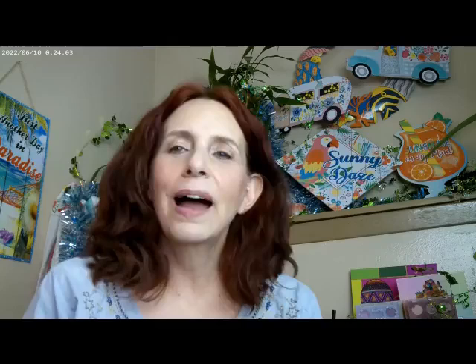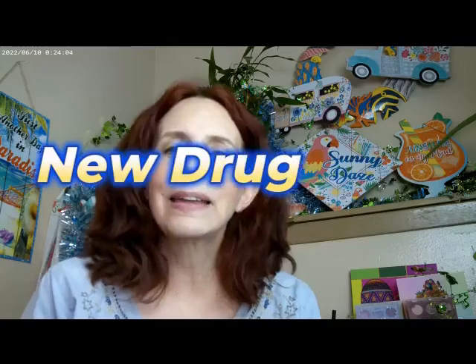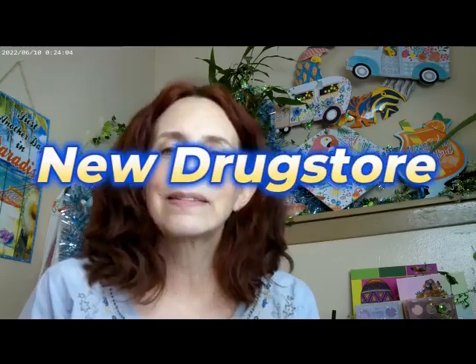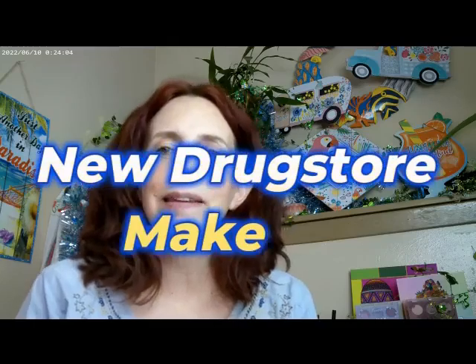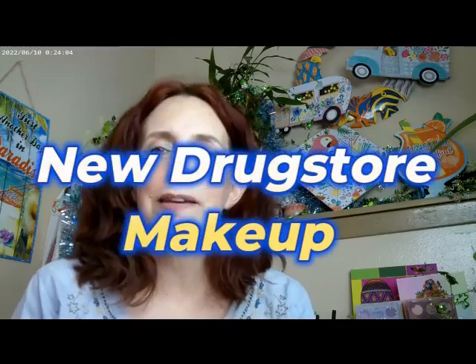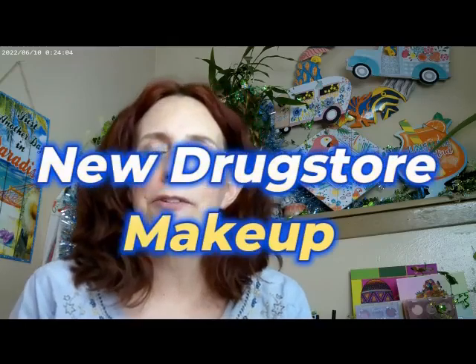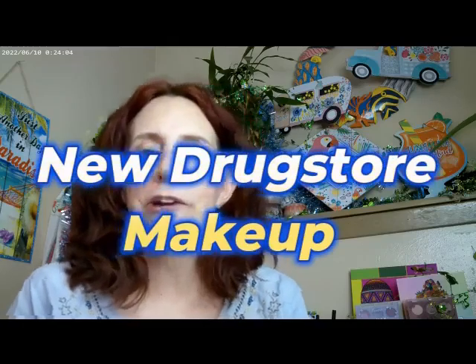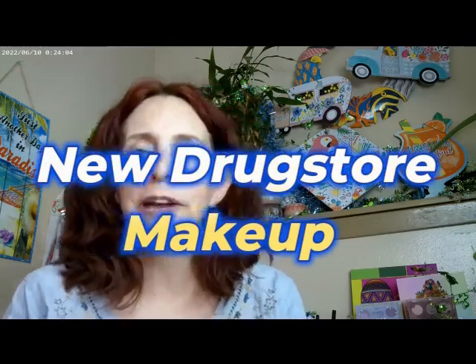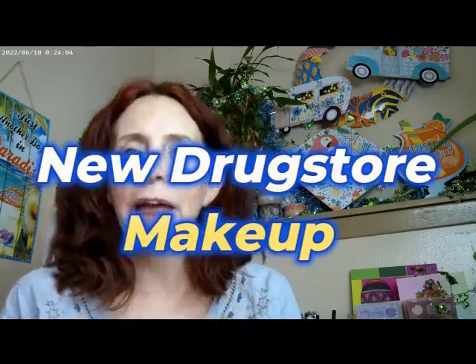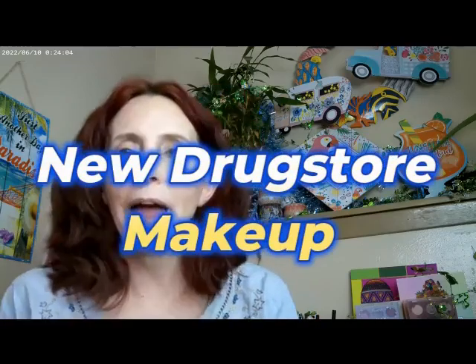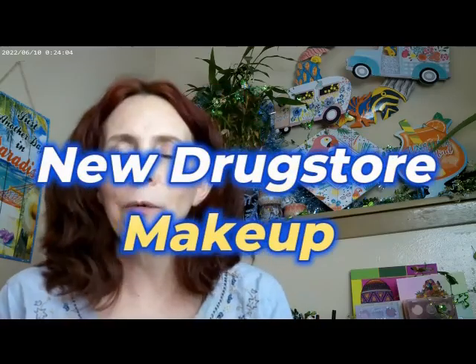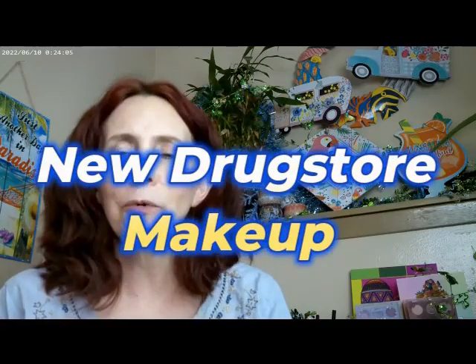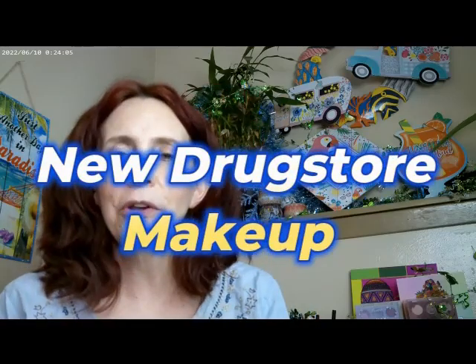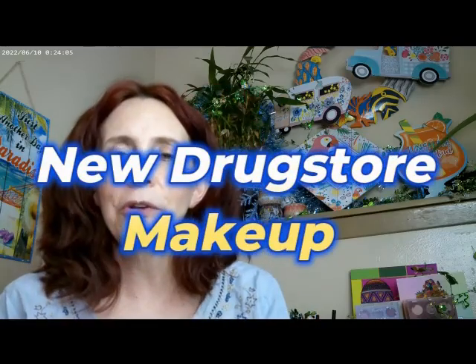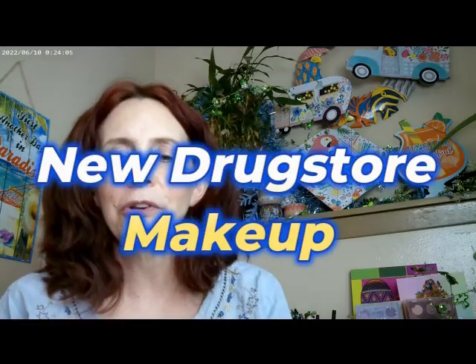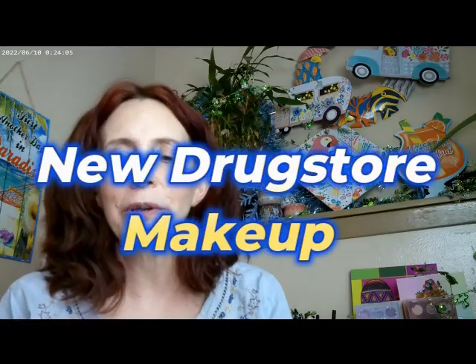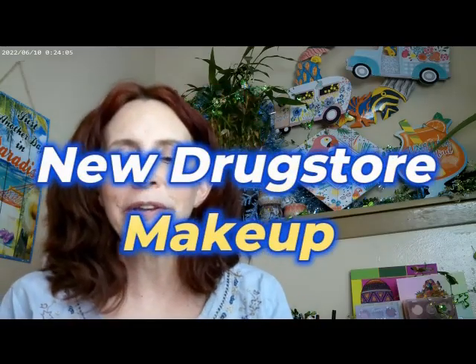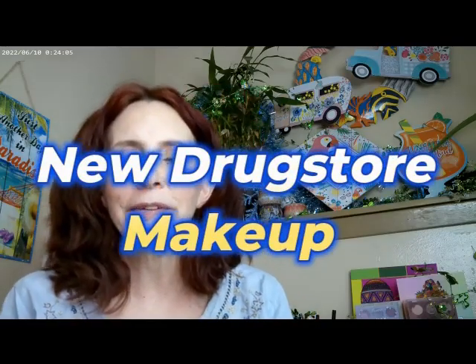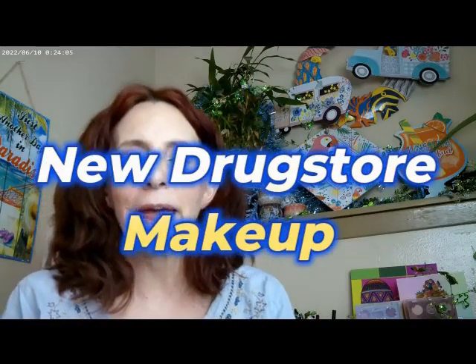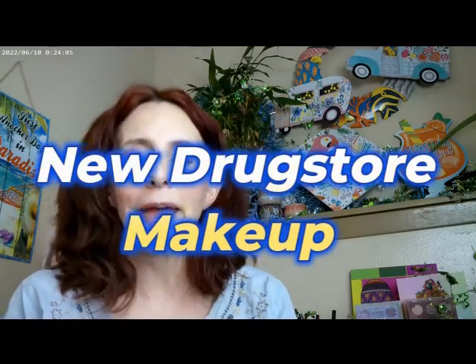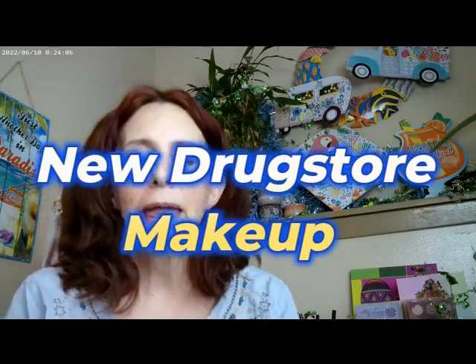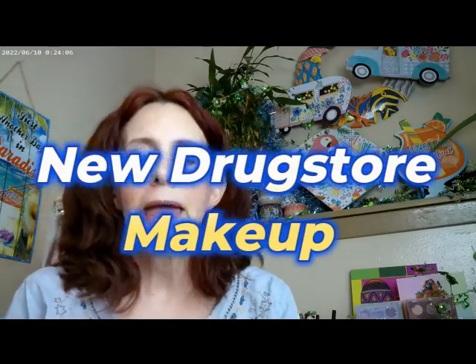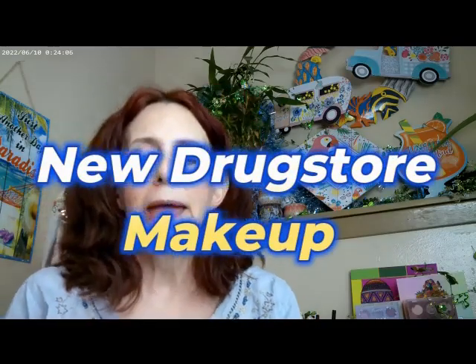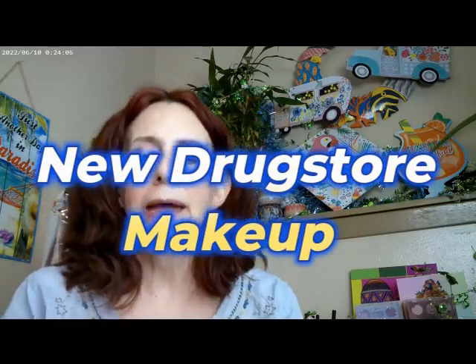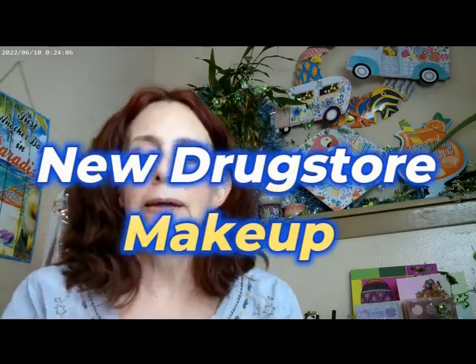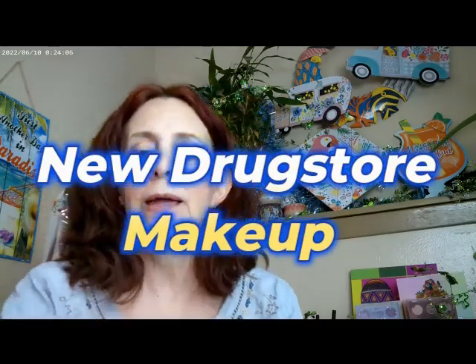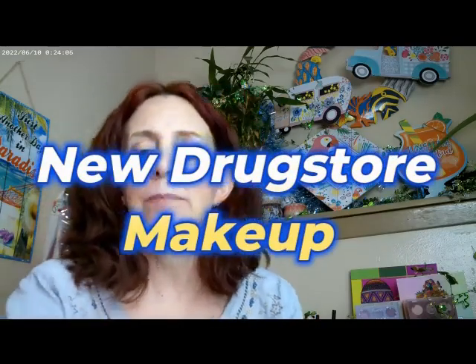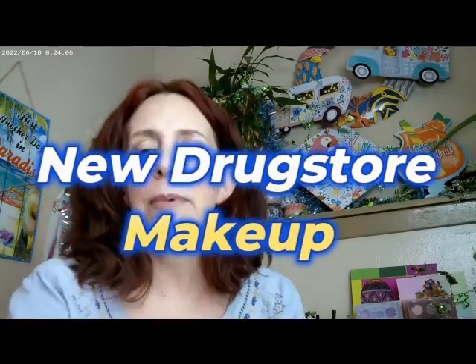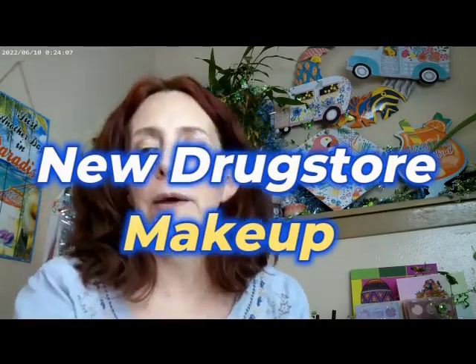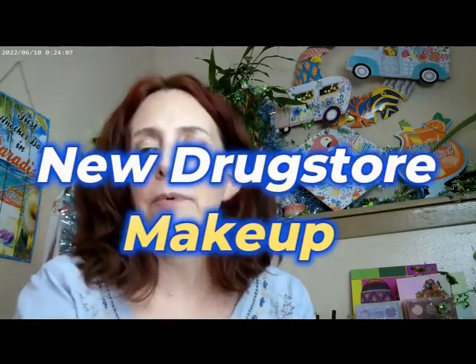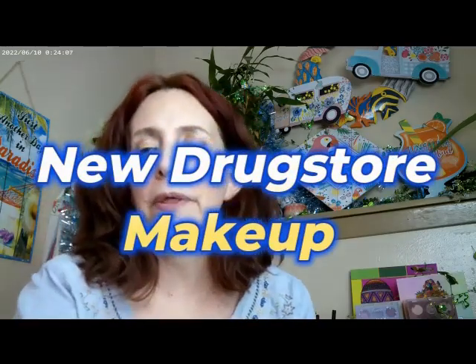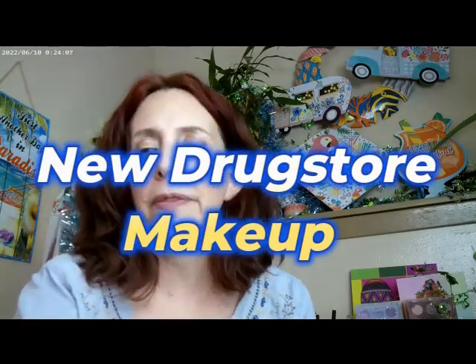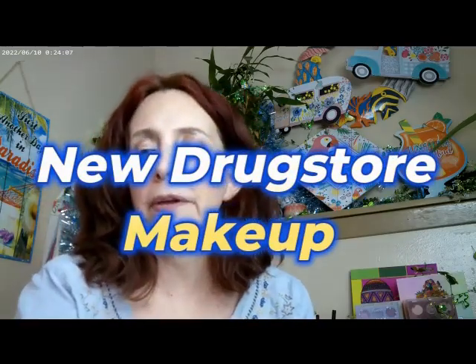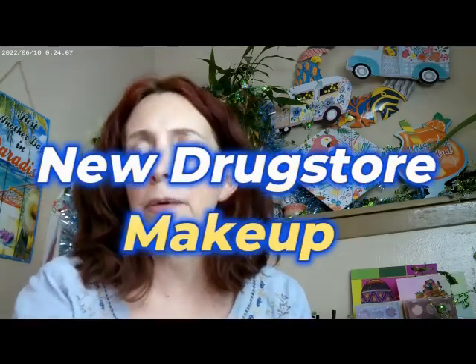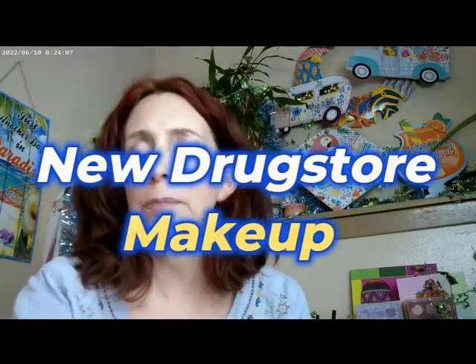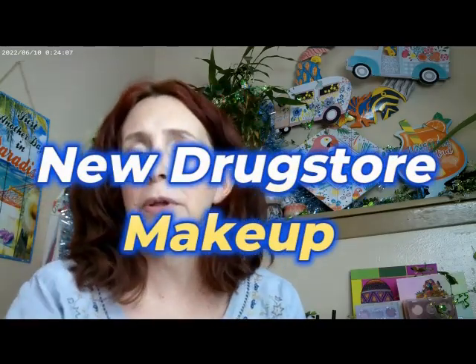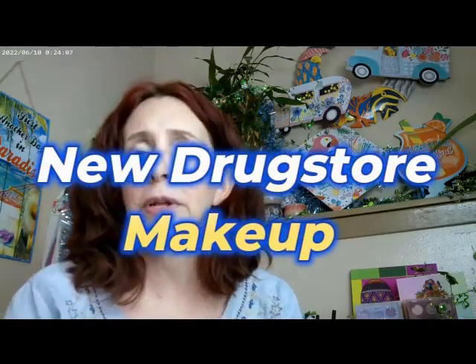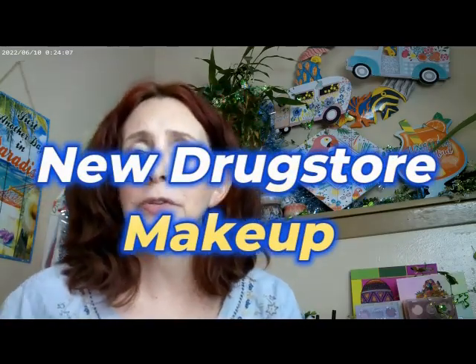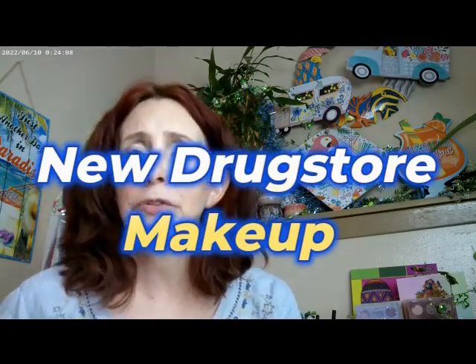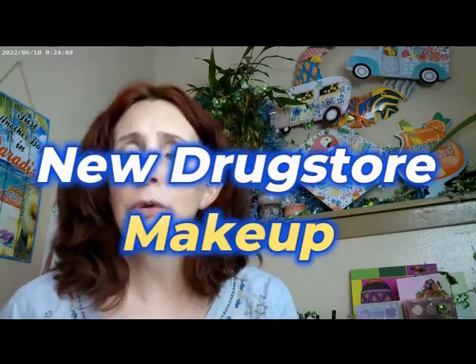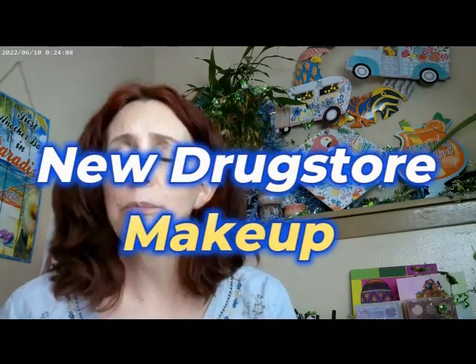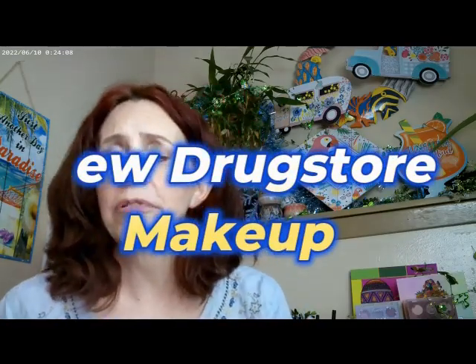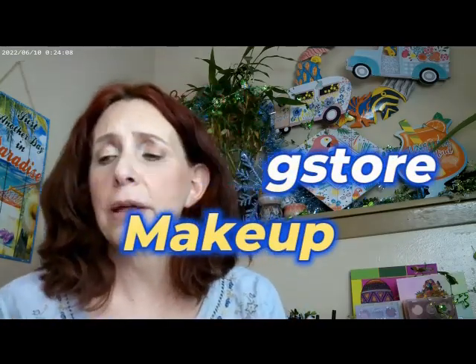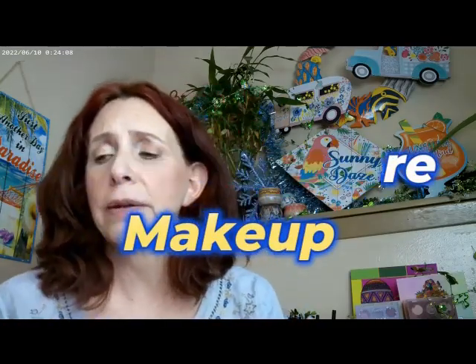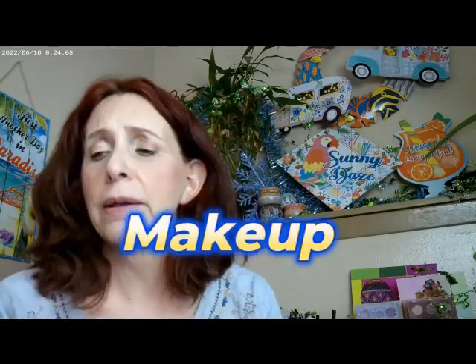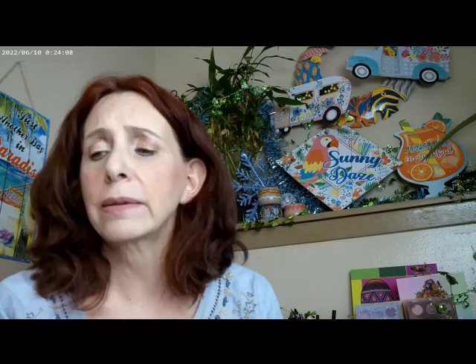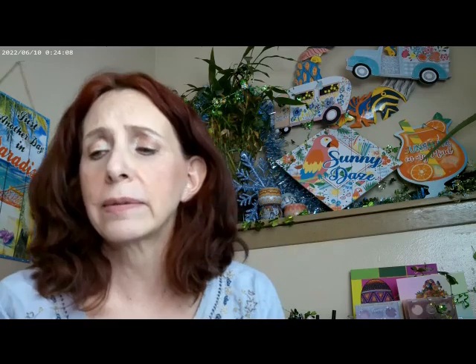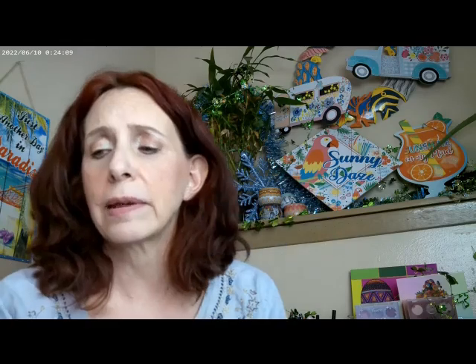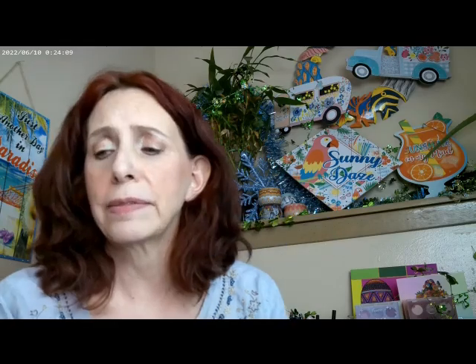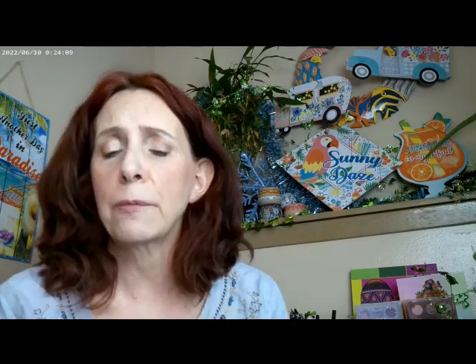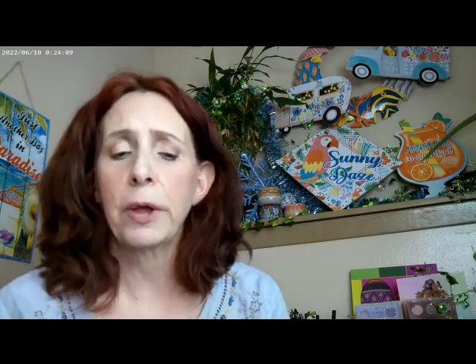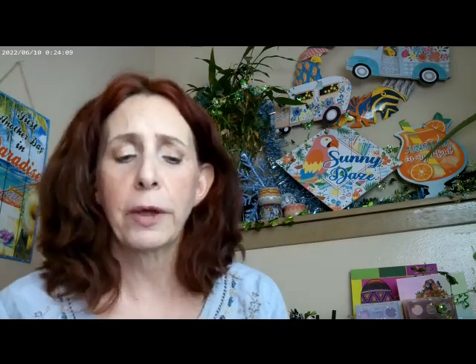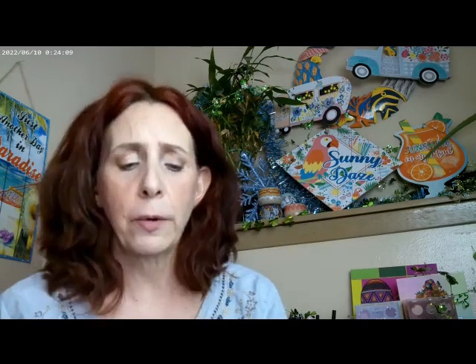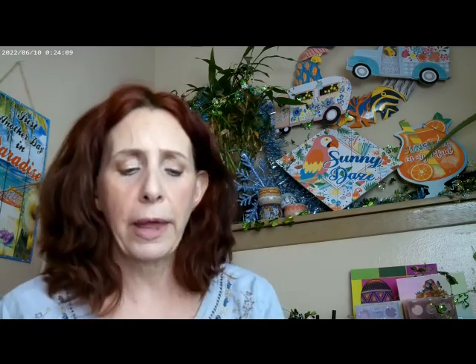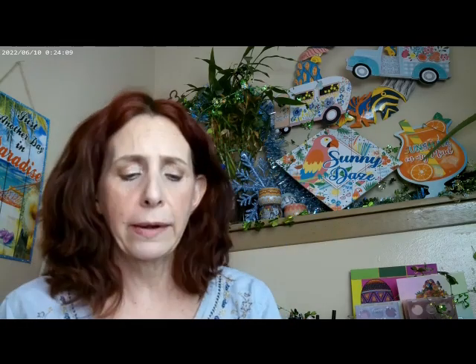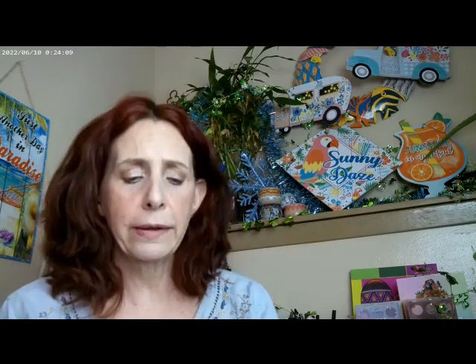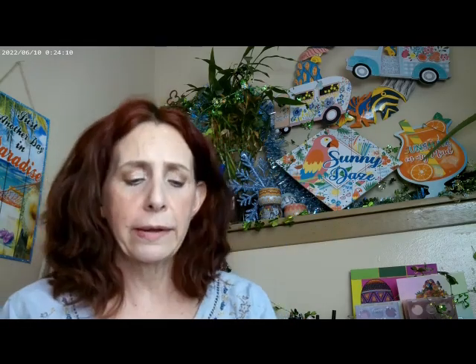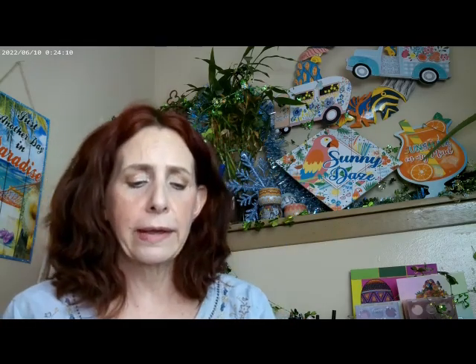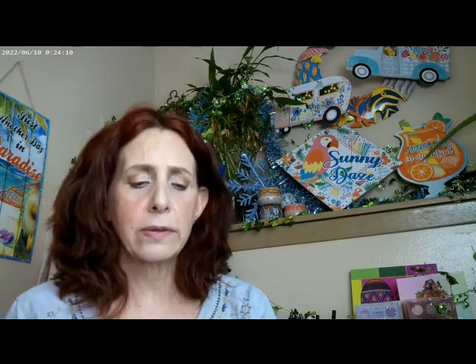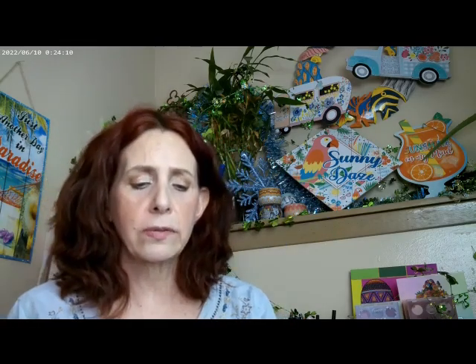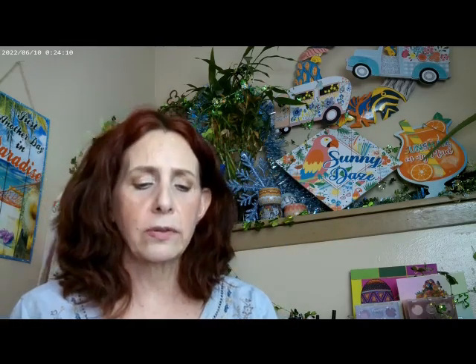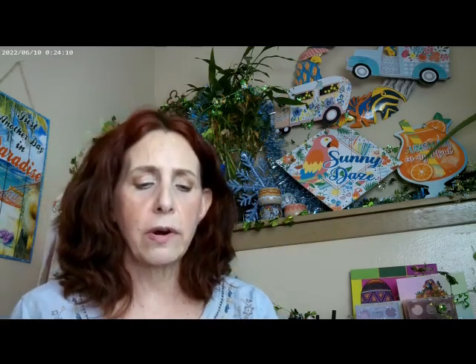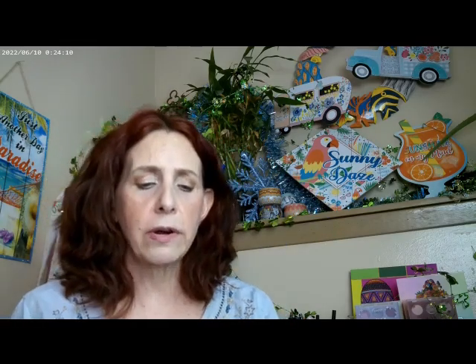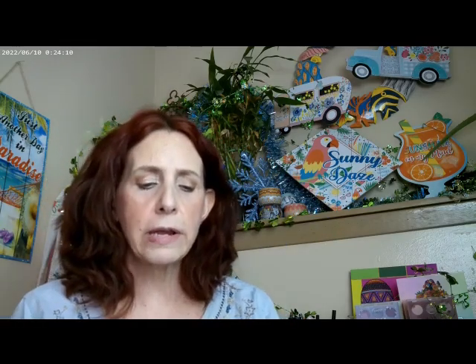Hi, it's Adrienne. How are you doing today? I am back with a couple of new products. I thought we'd go ahead and get started.